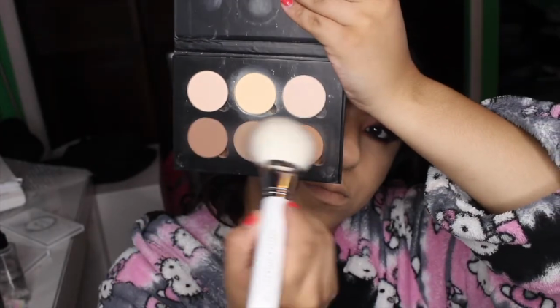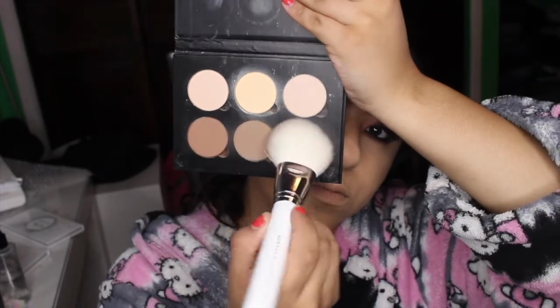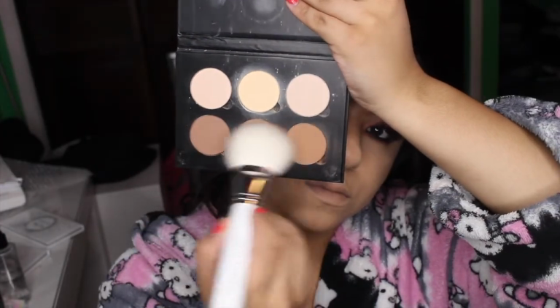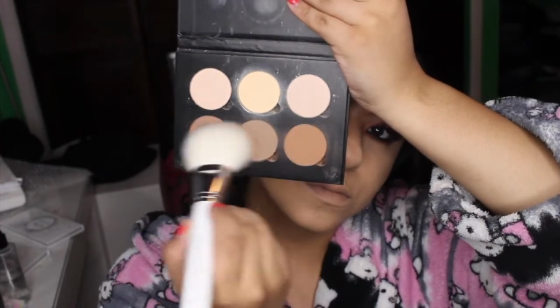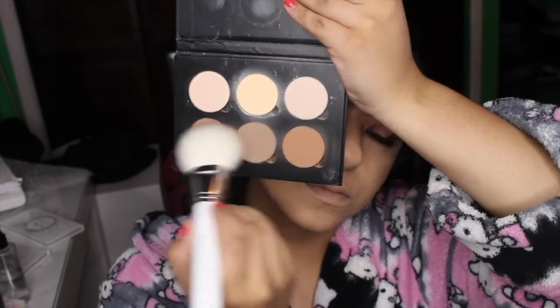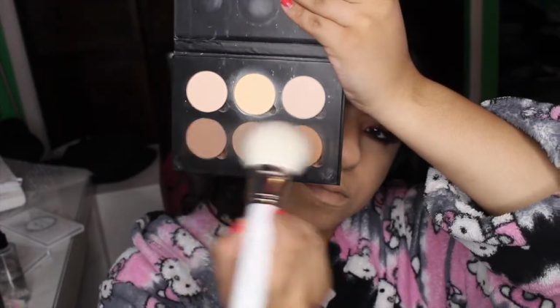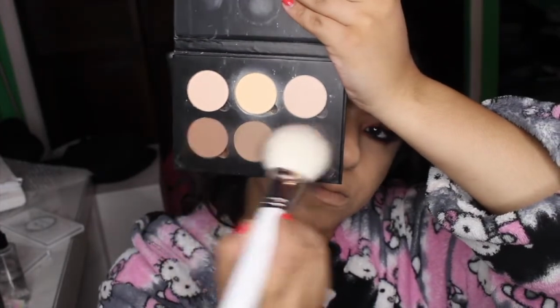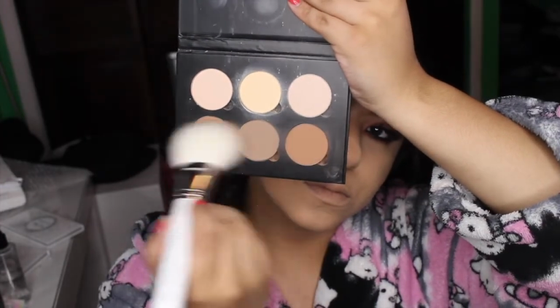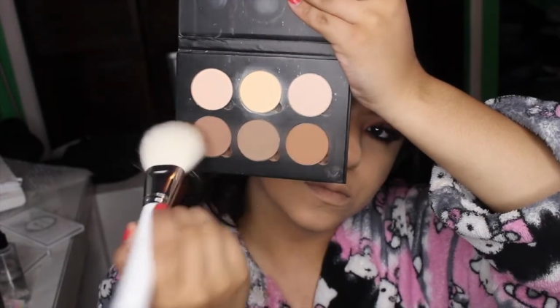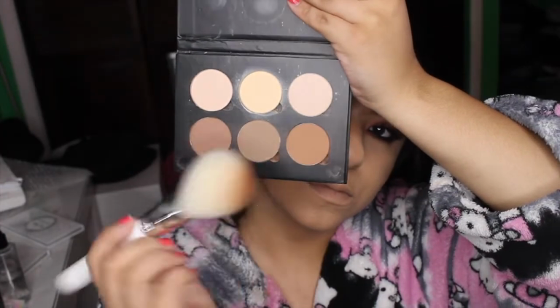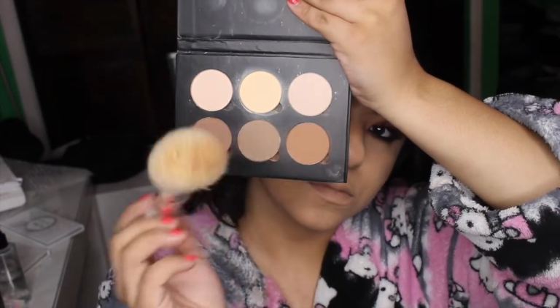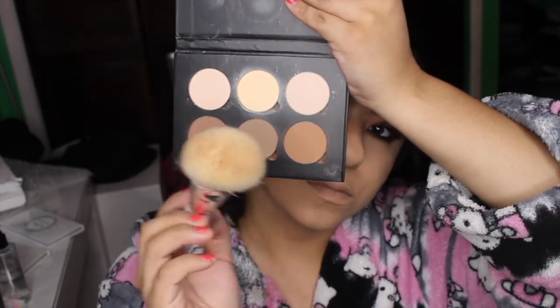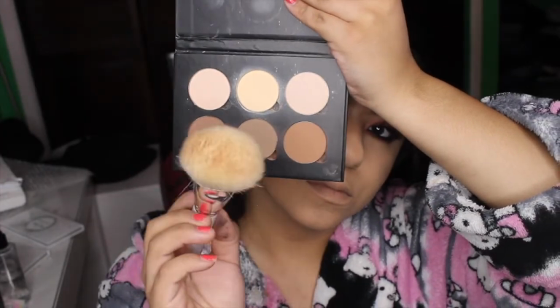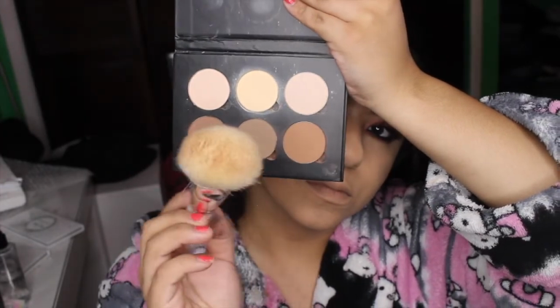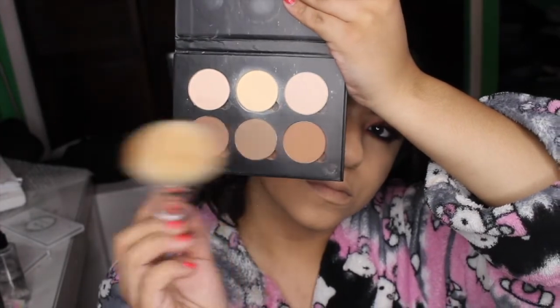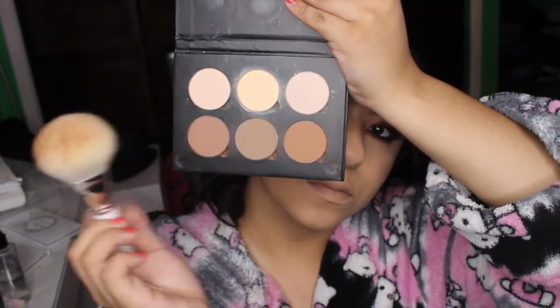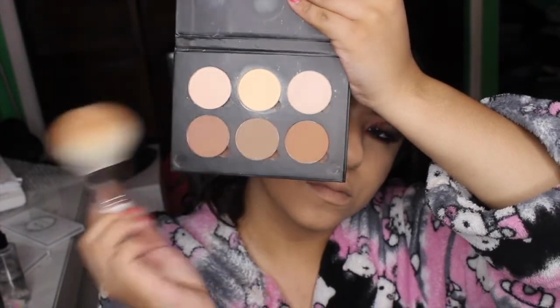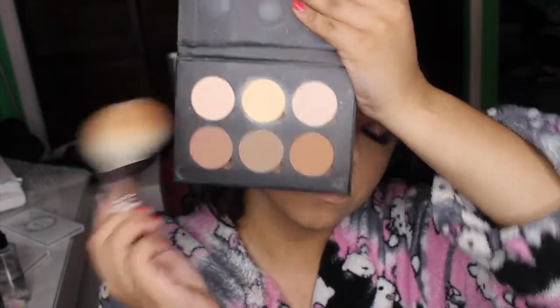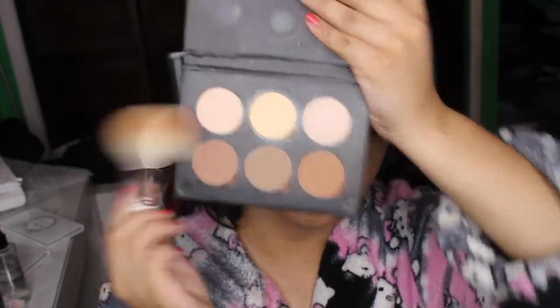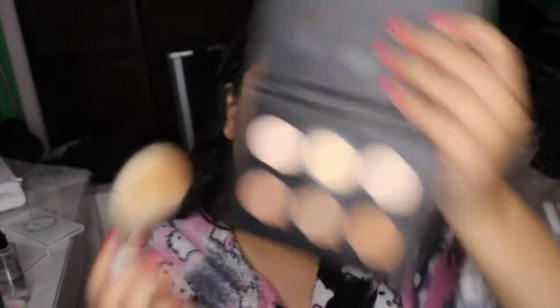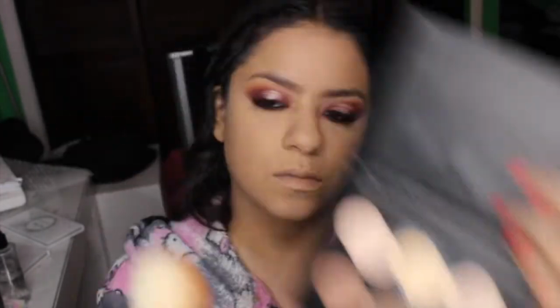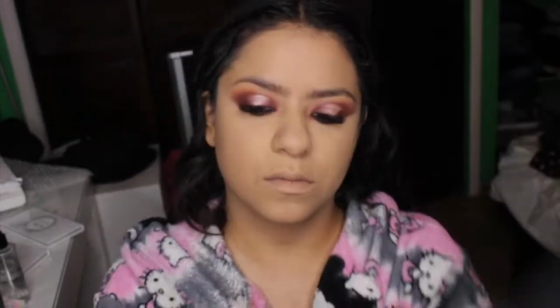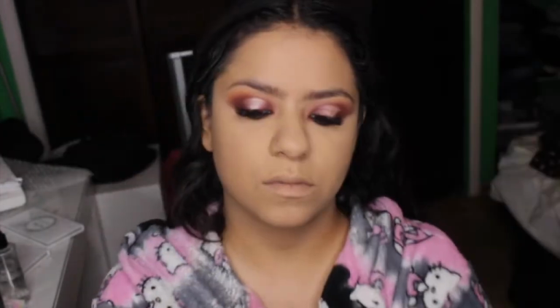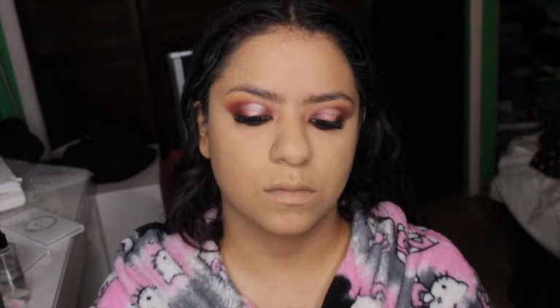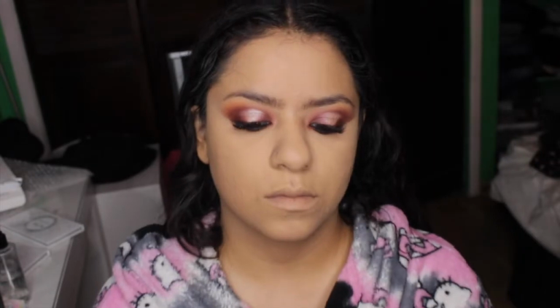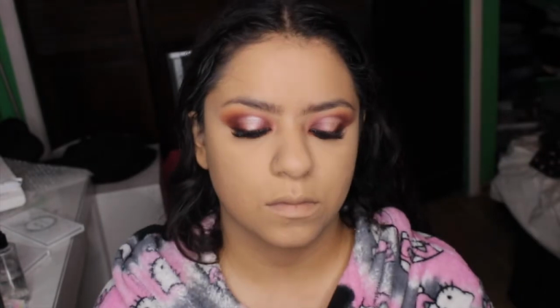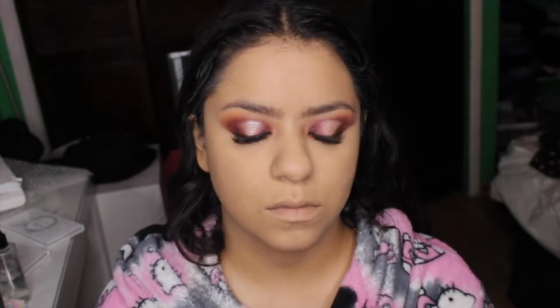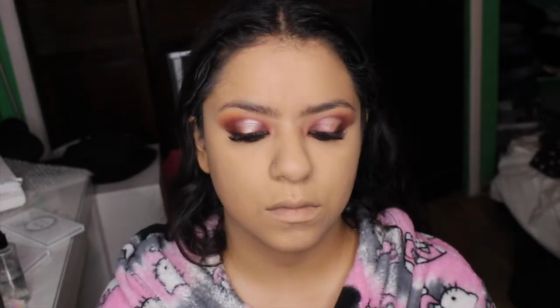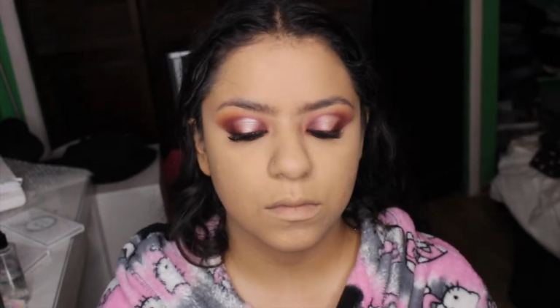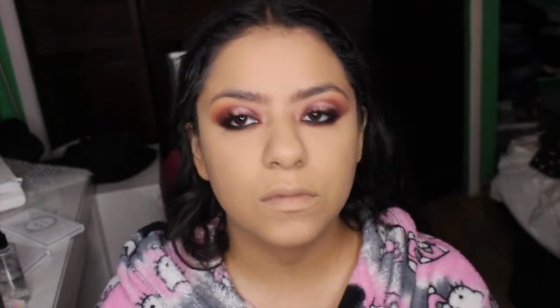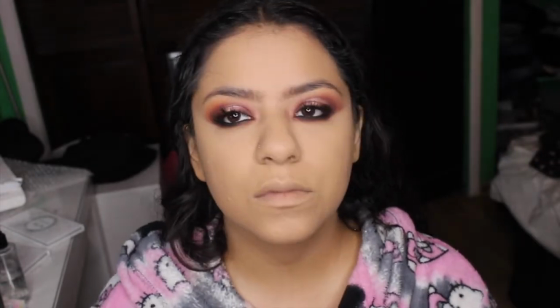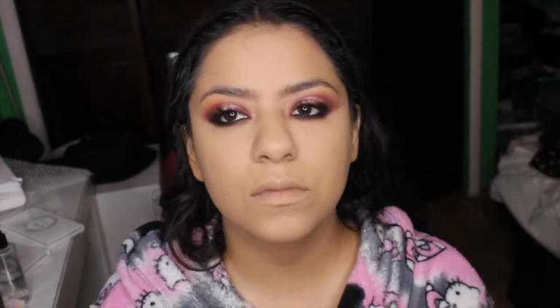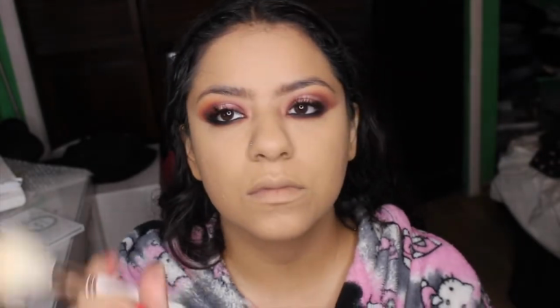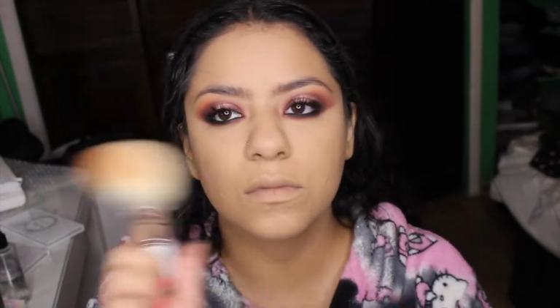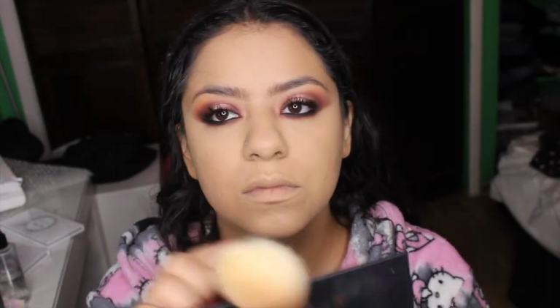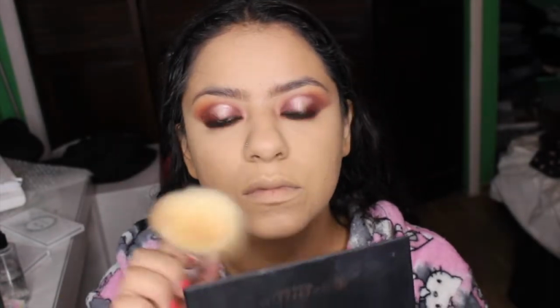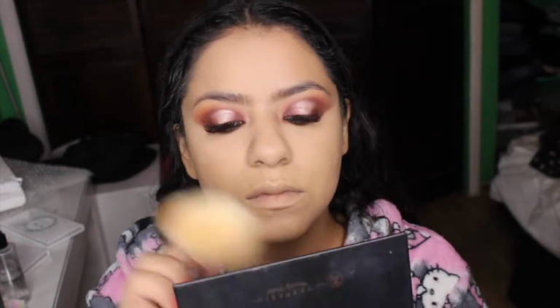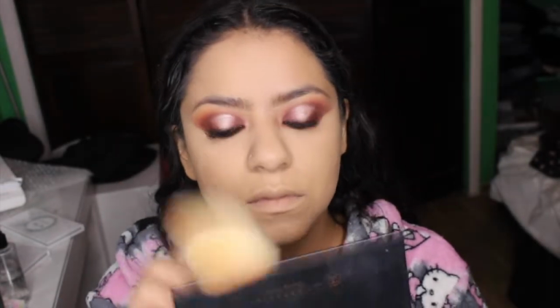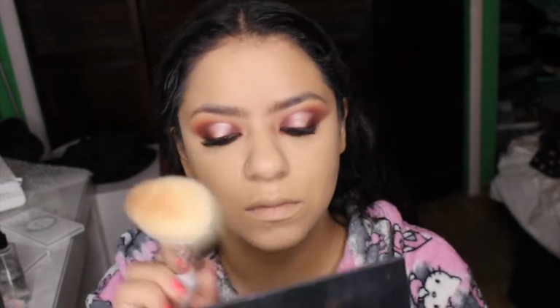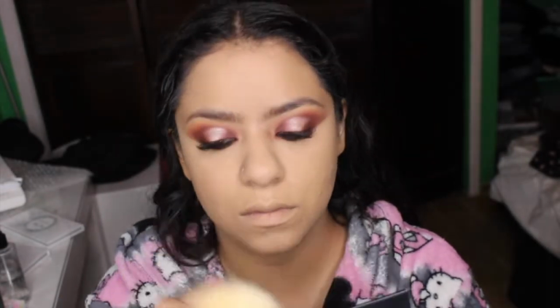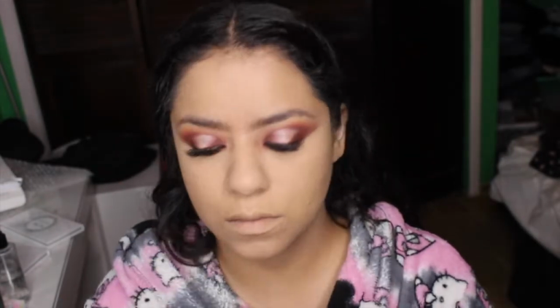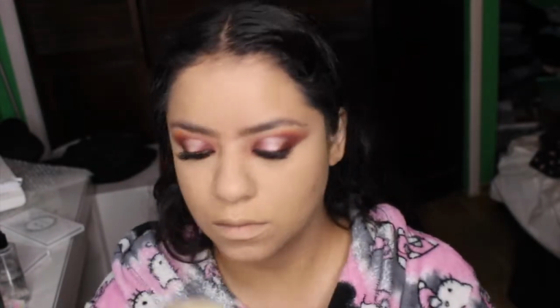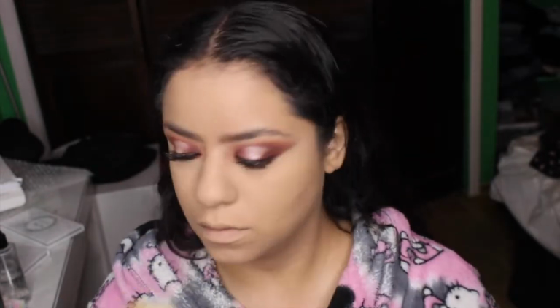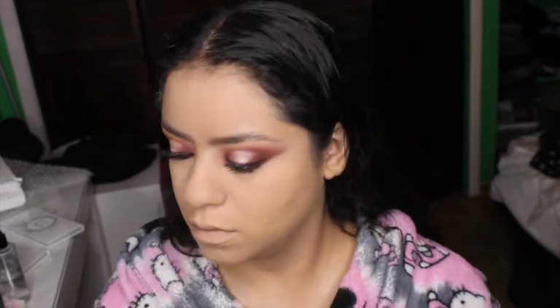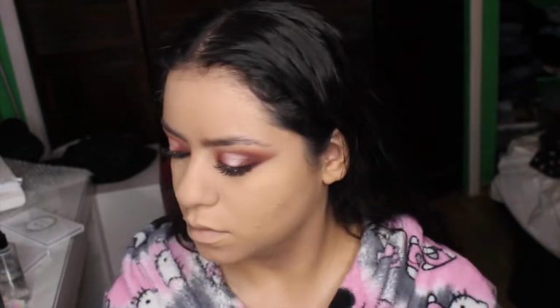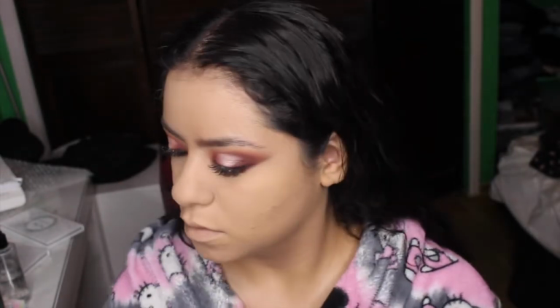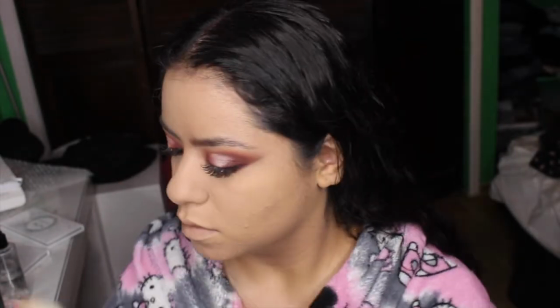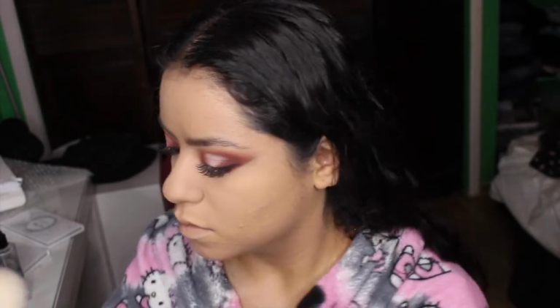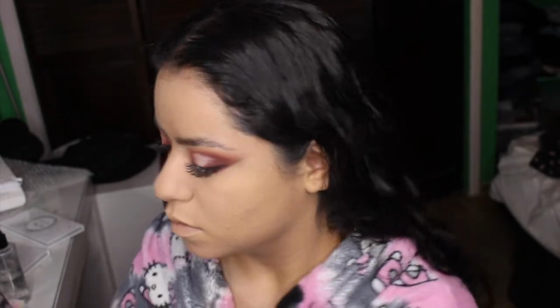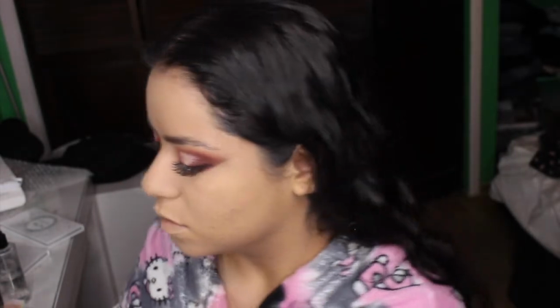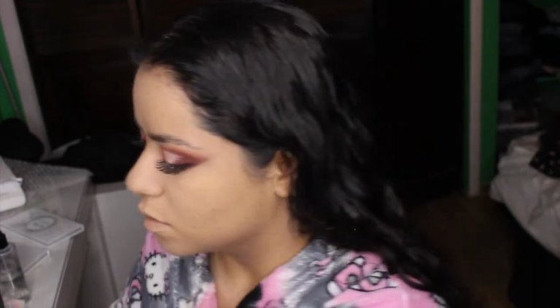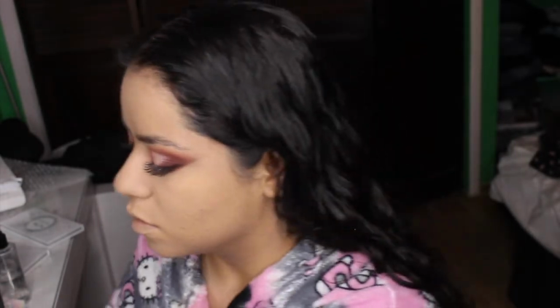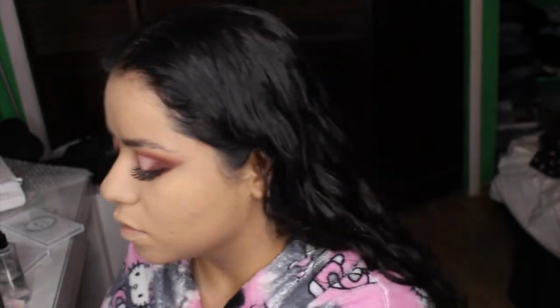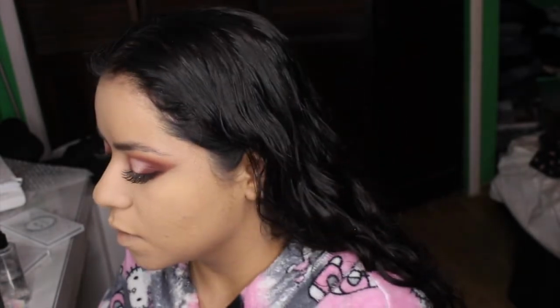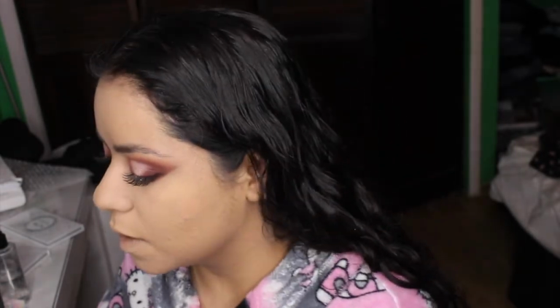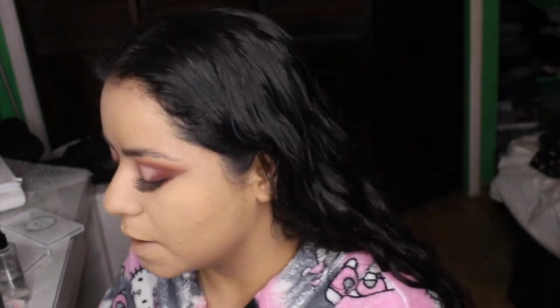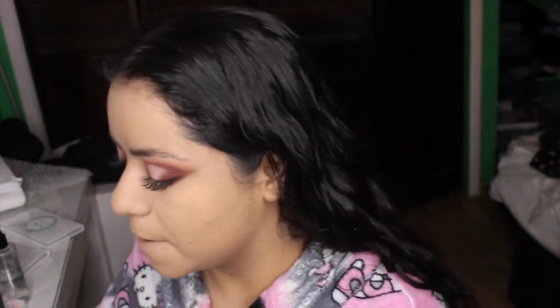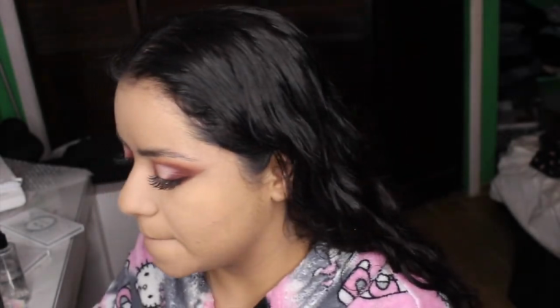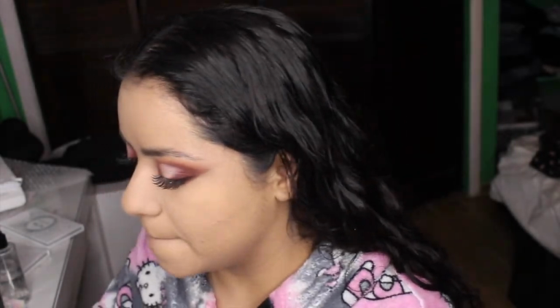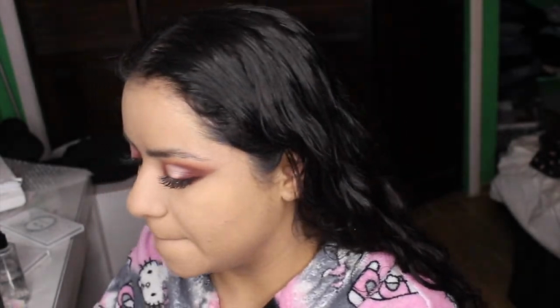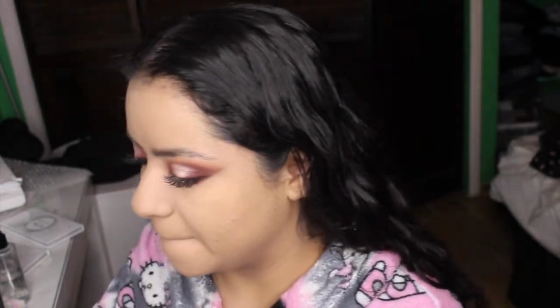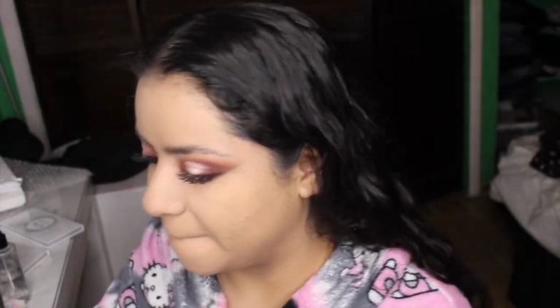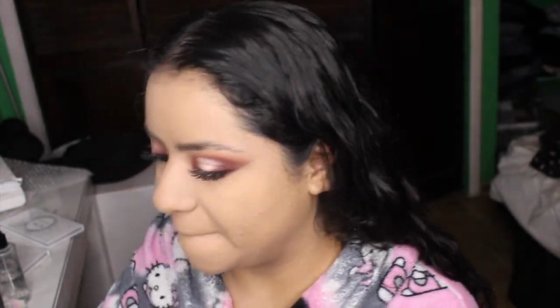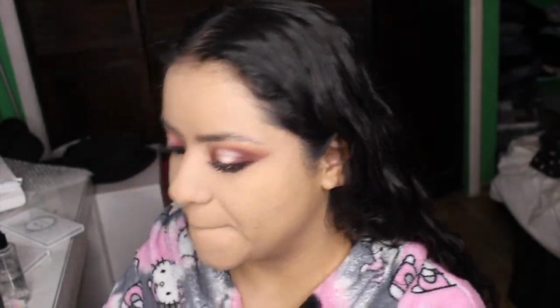For bronzer, I'm going to mix the bottom three shades from the Anastasia Beverly Hills contour kit and I'm just going to bronze up my face.